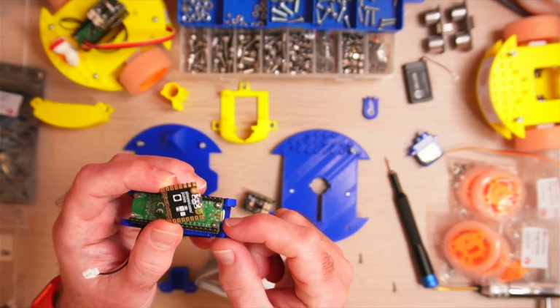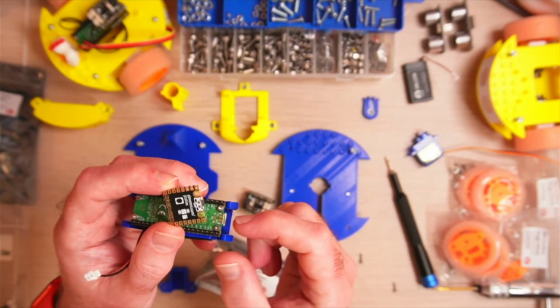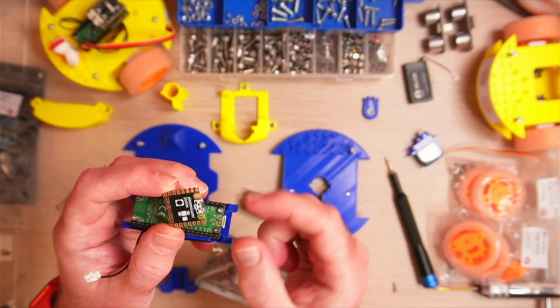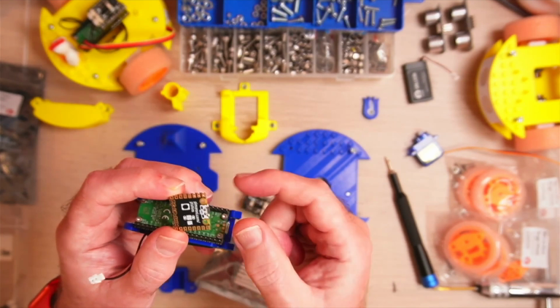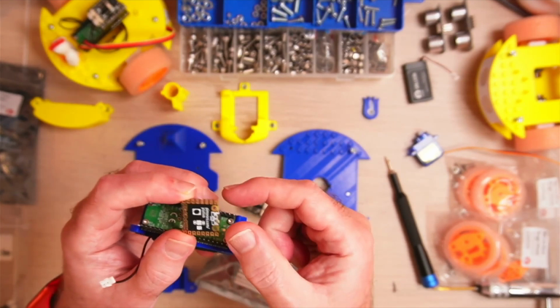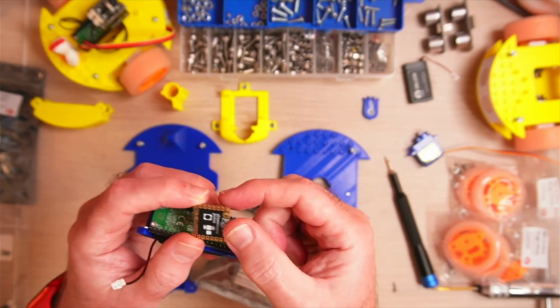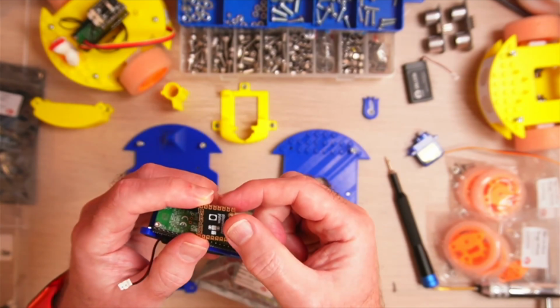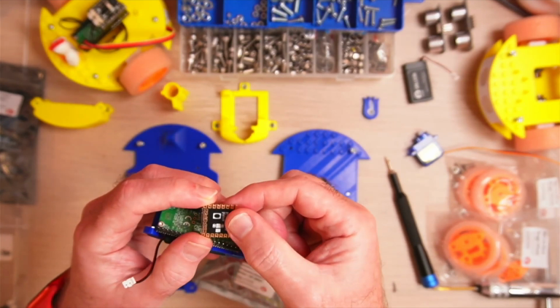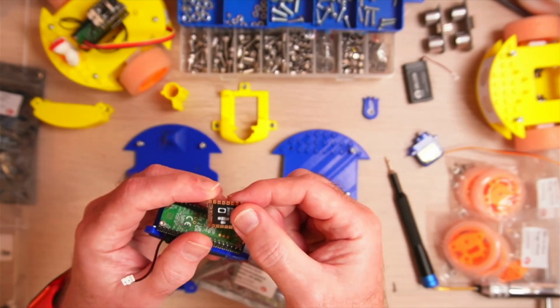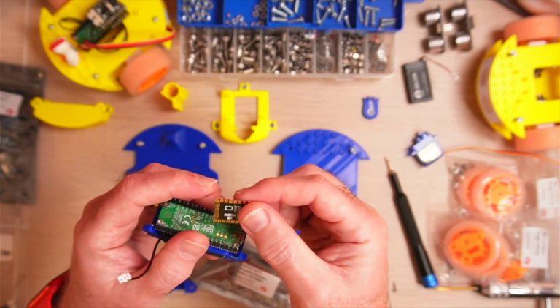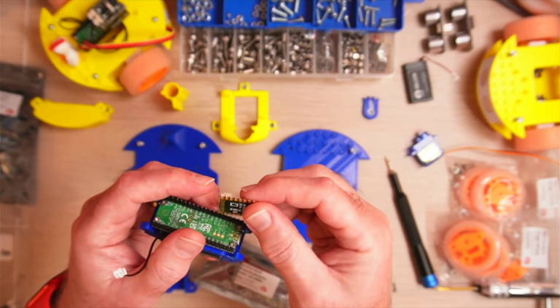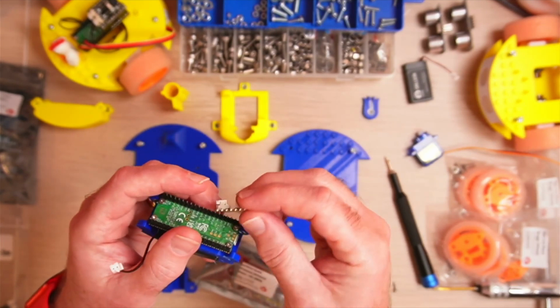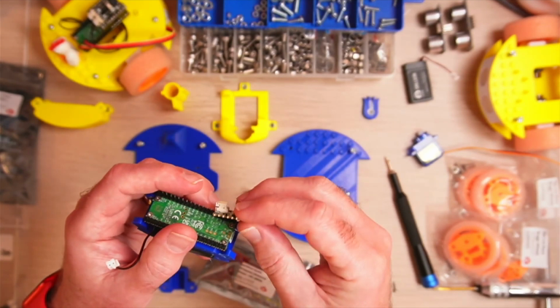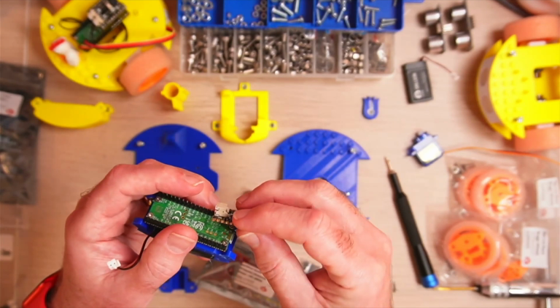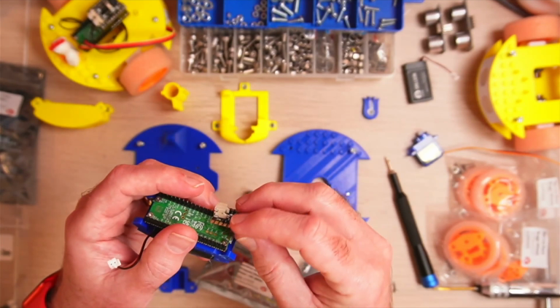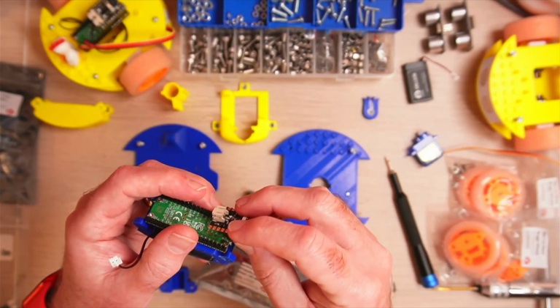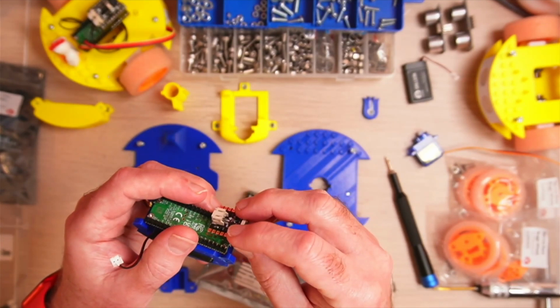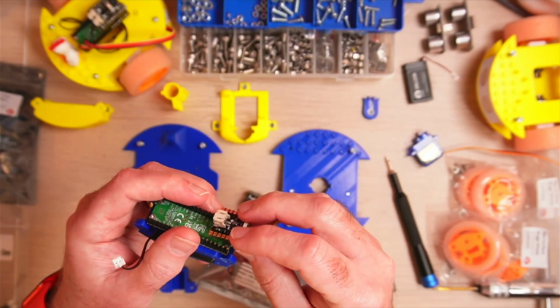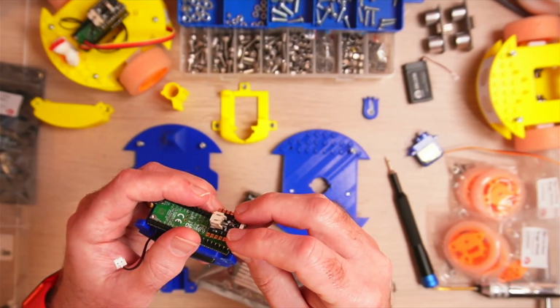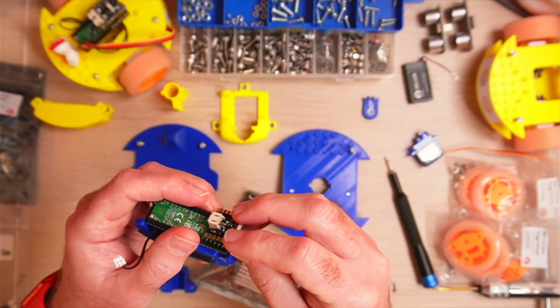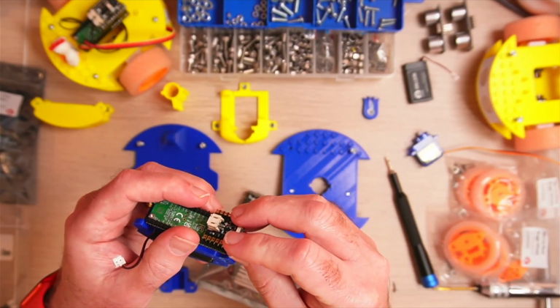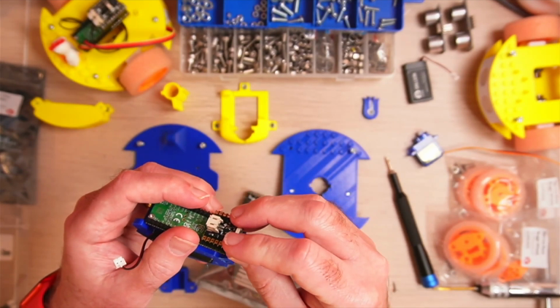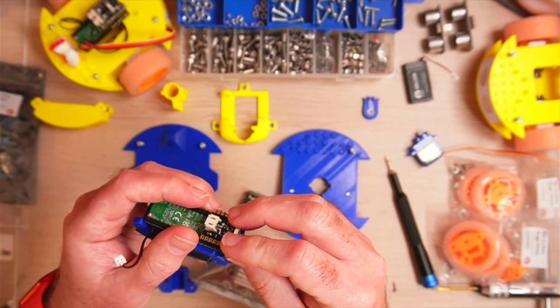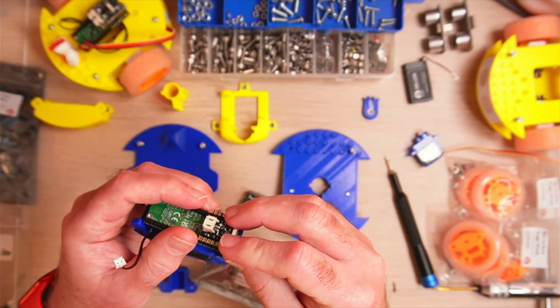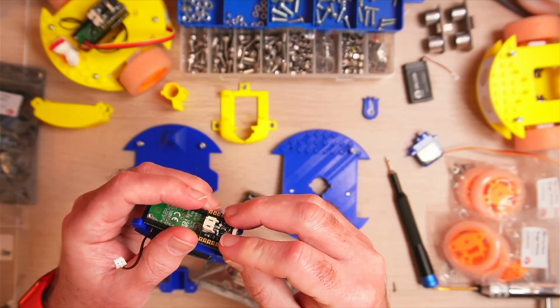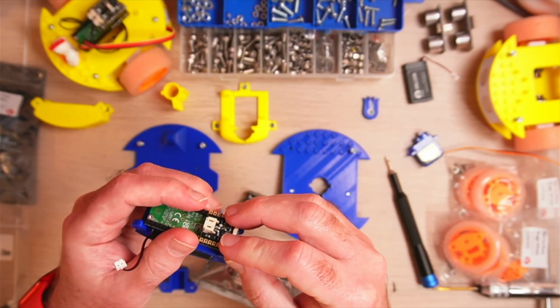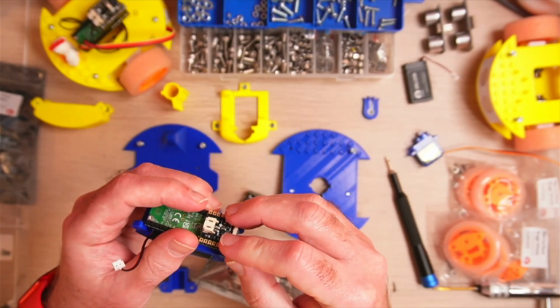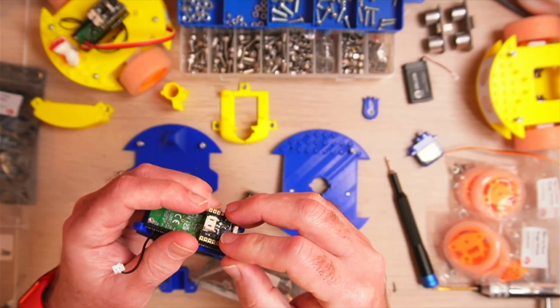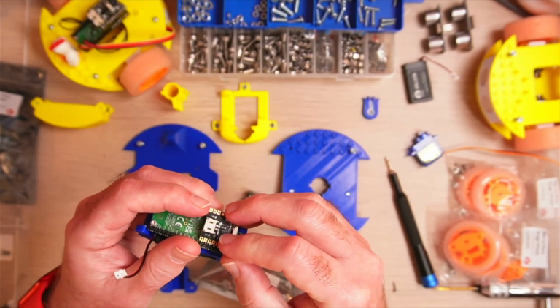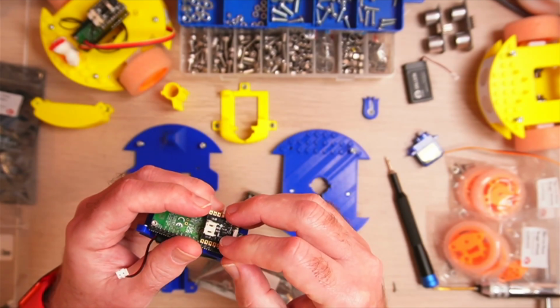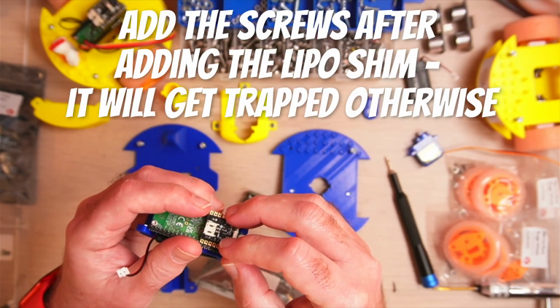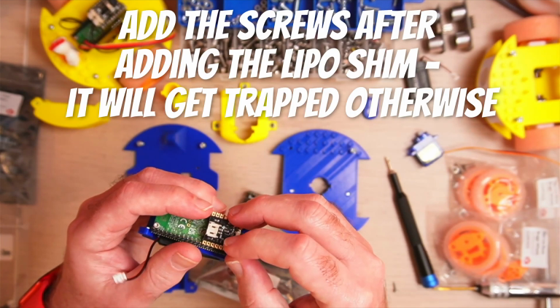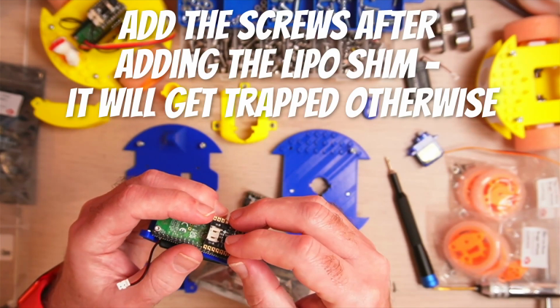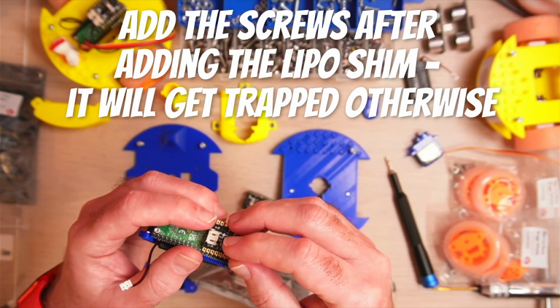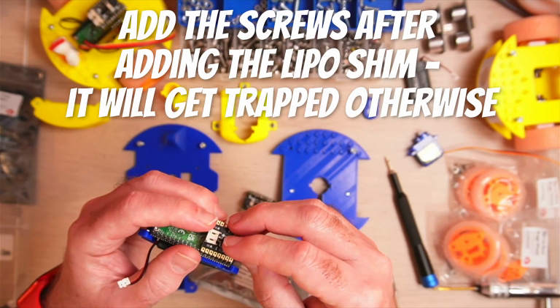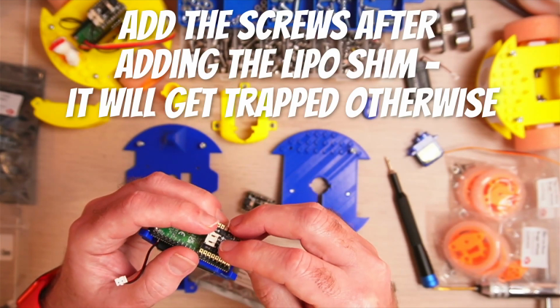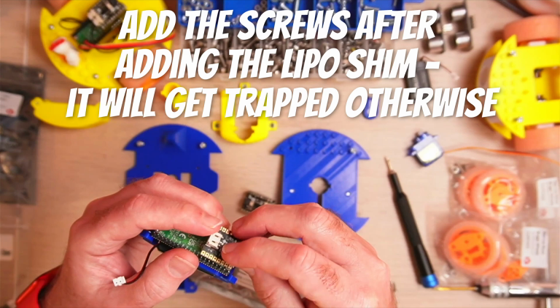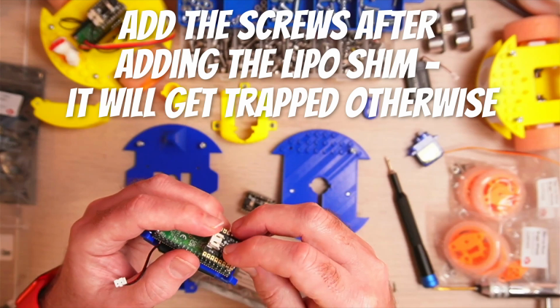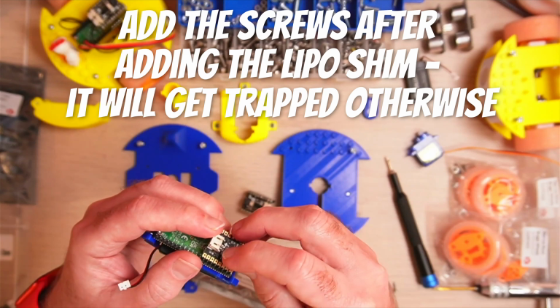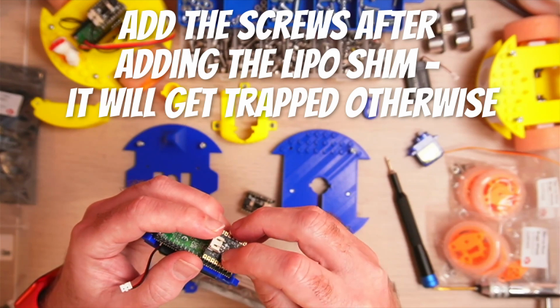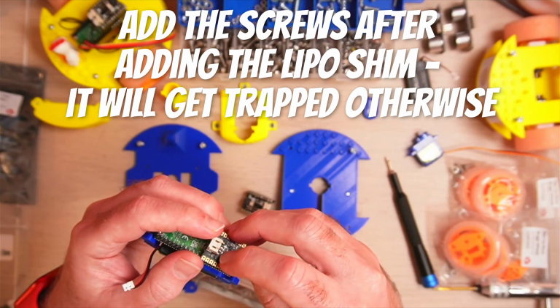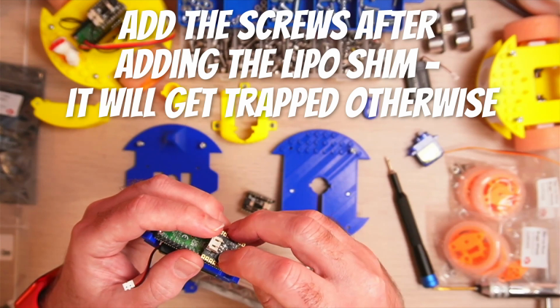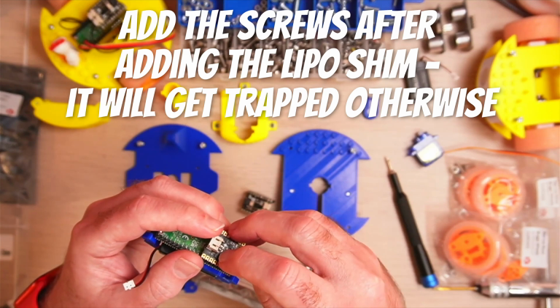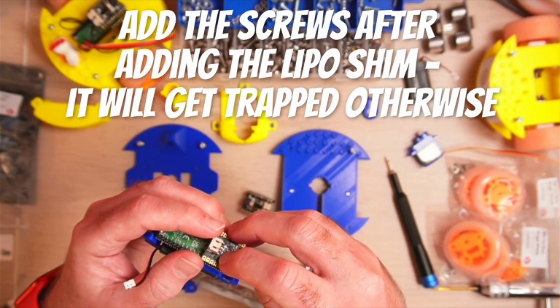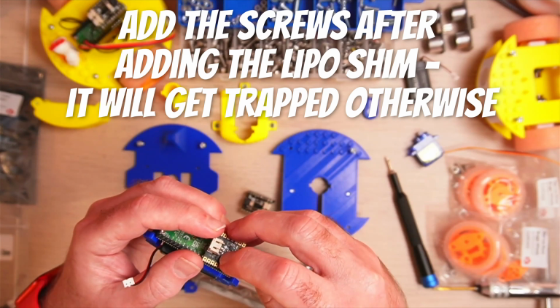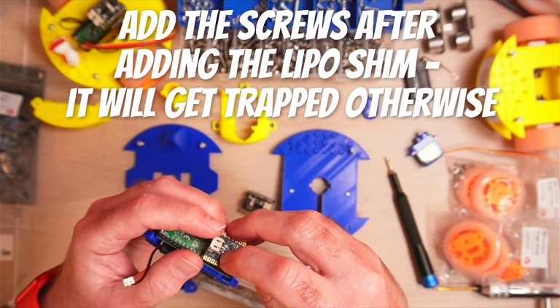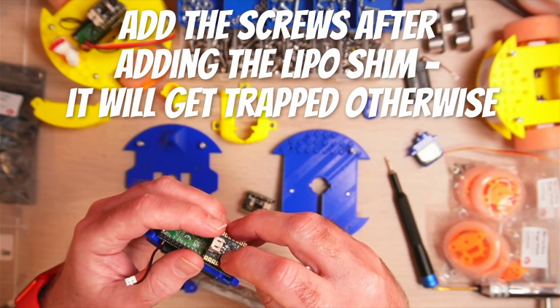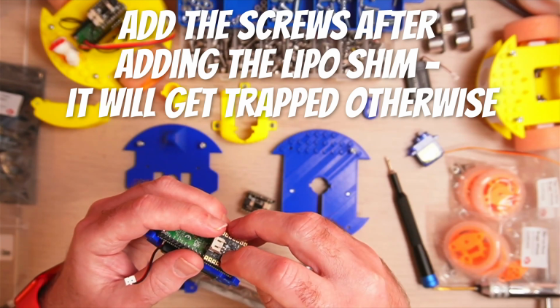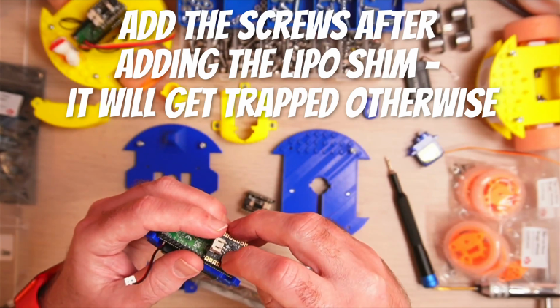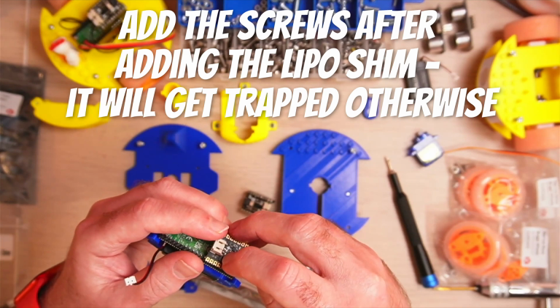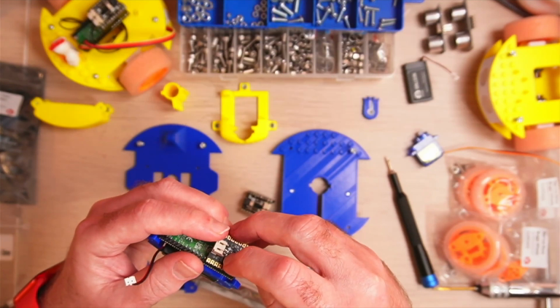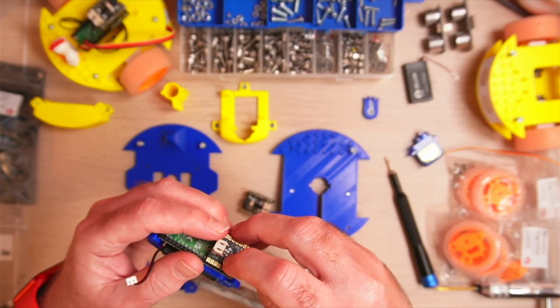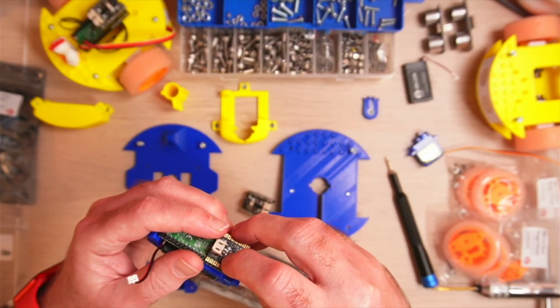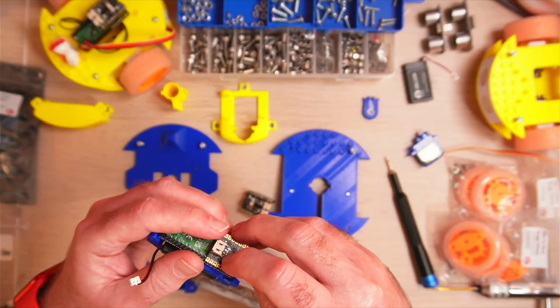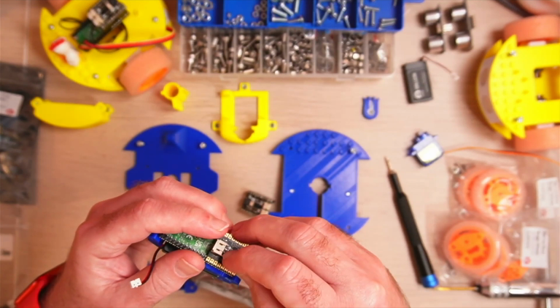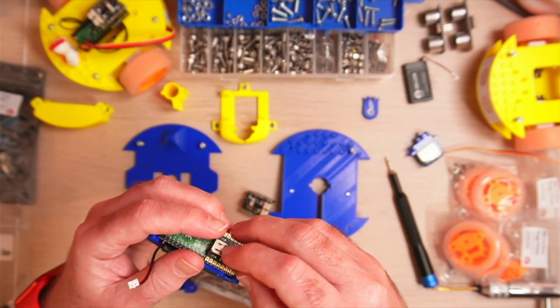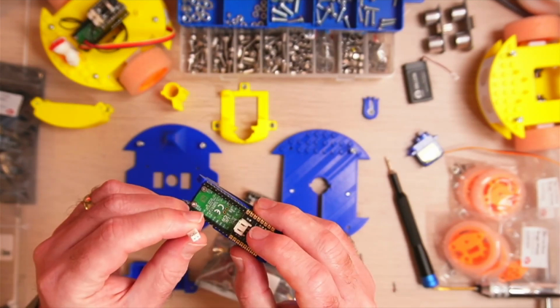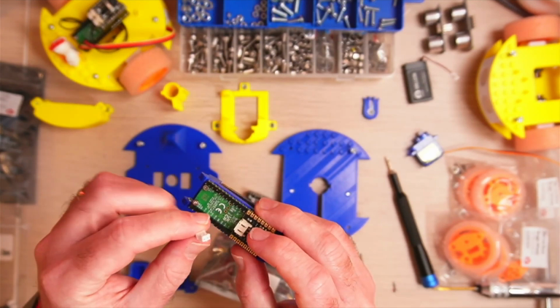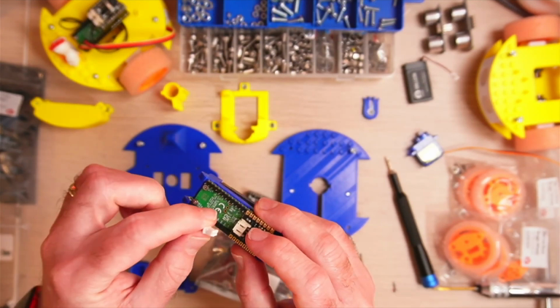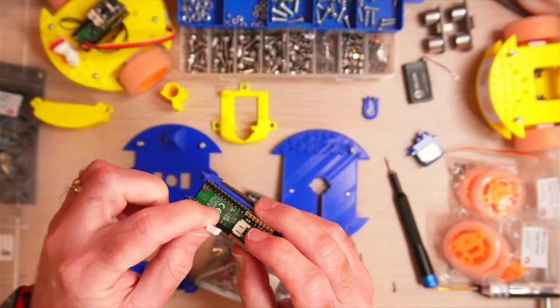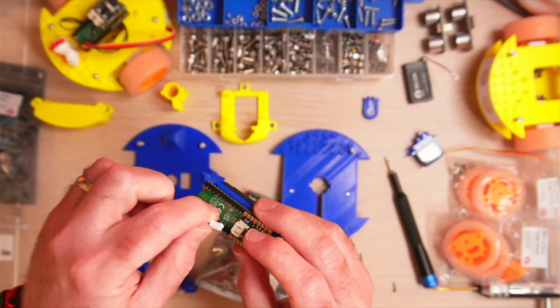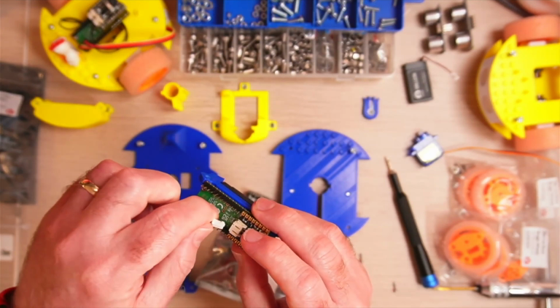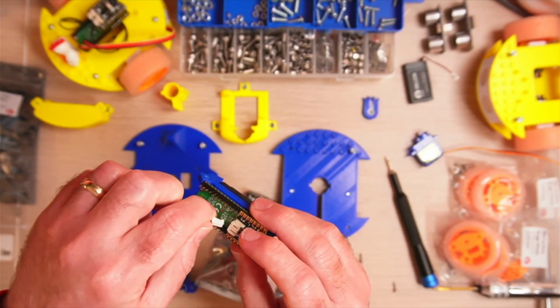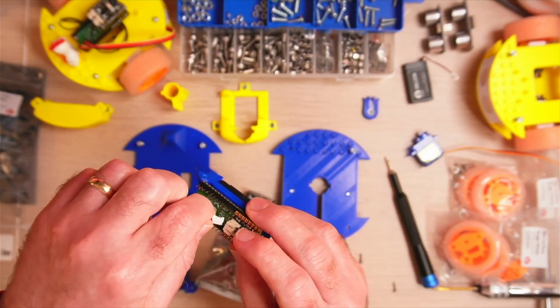Notice the orientation there — there's a little diagram on the back of the Pico shim. You just need to match them up.